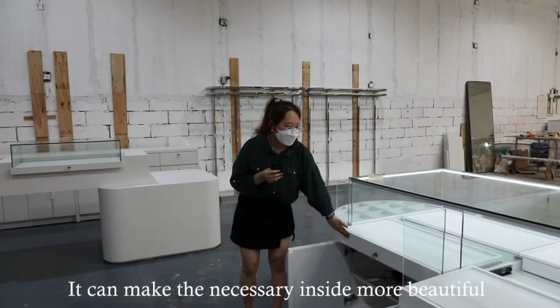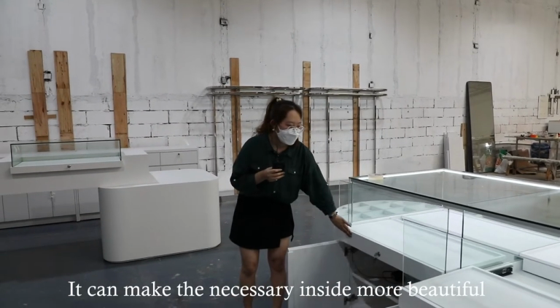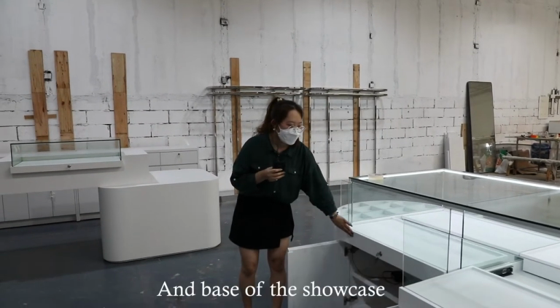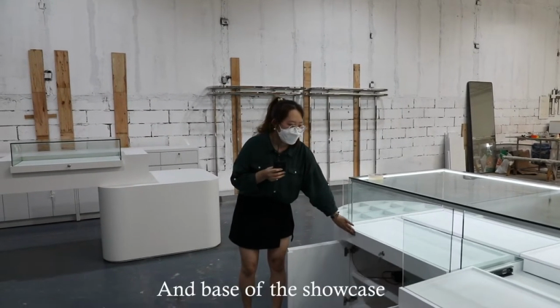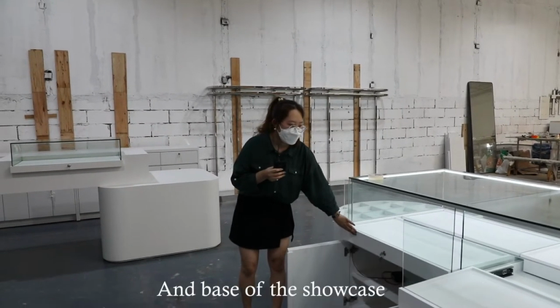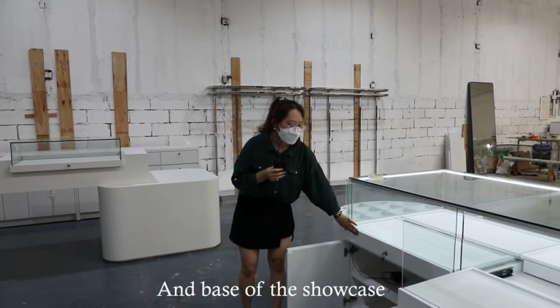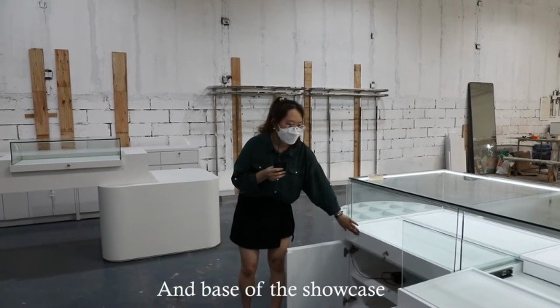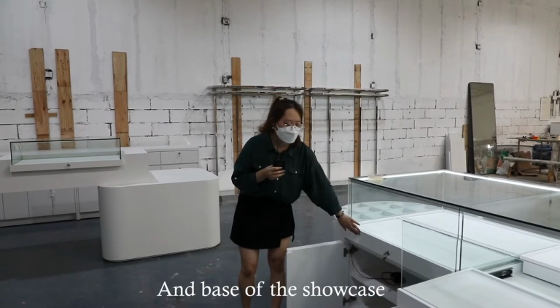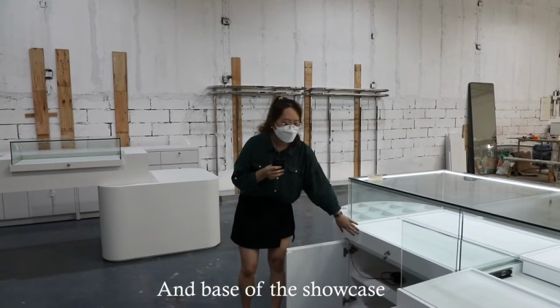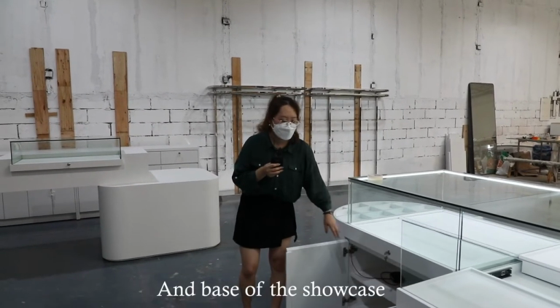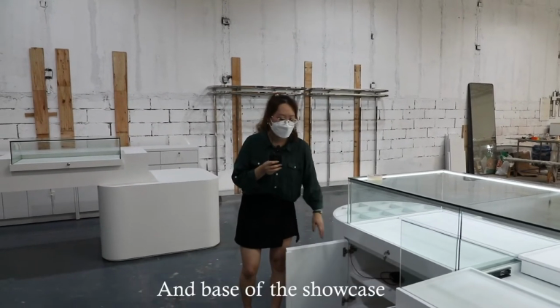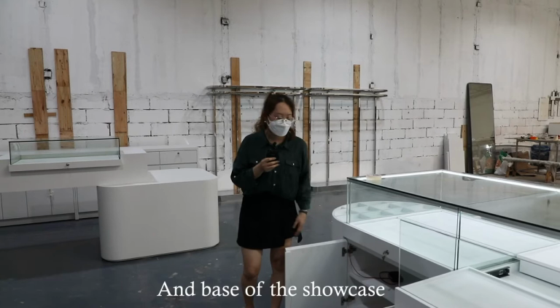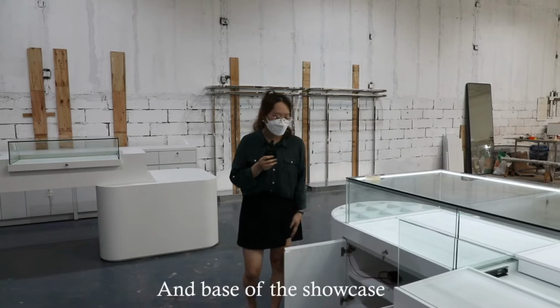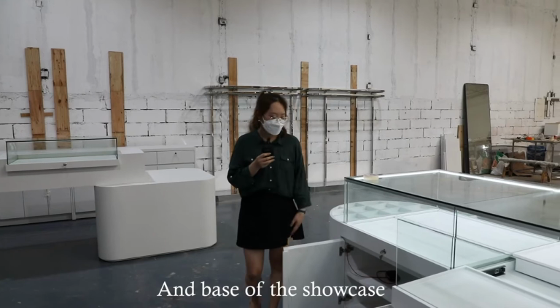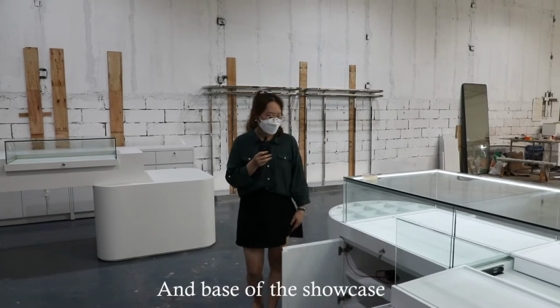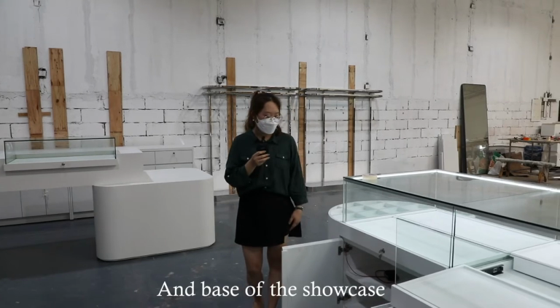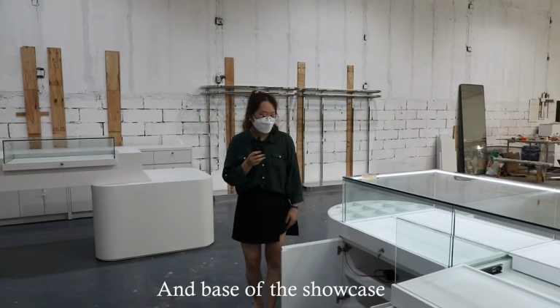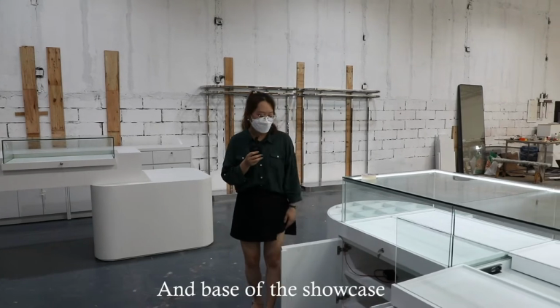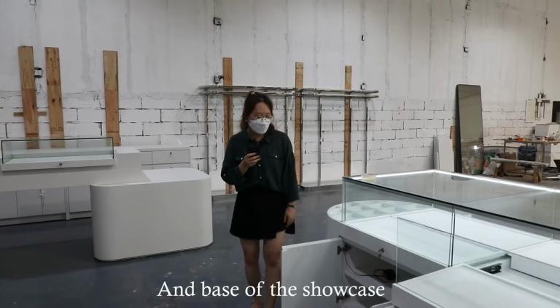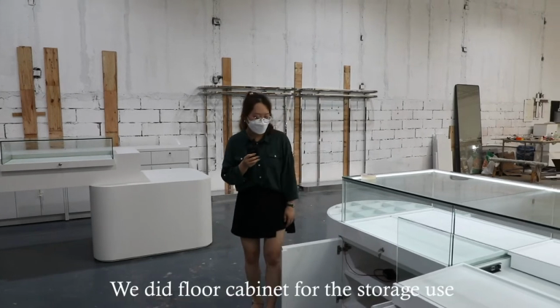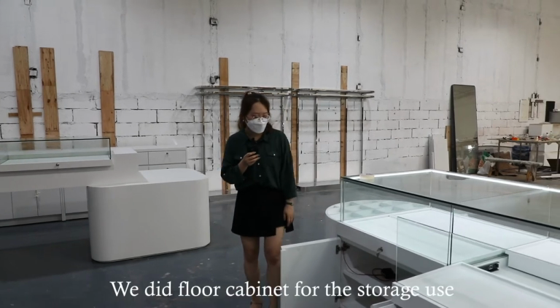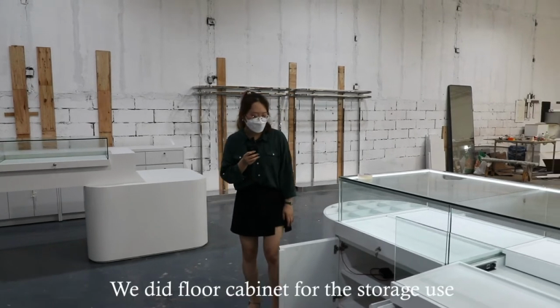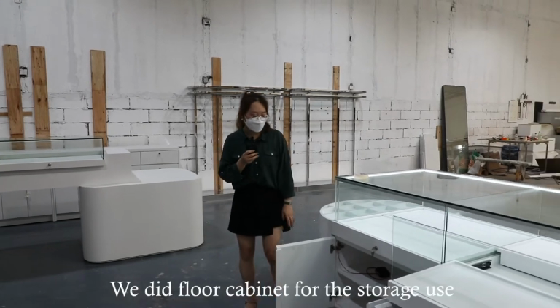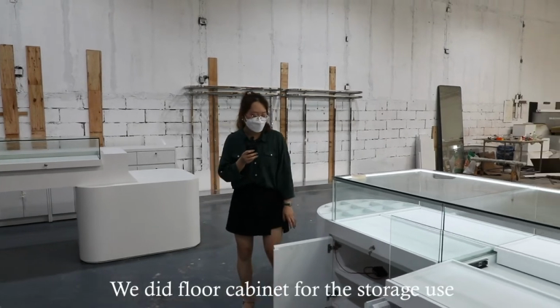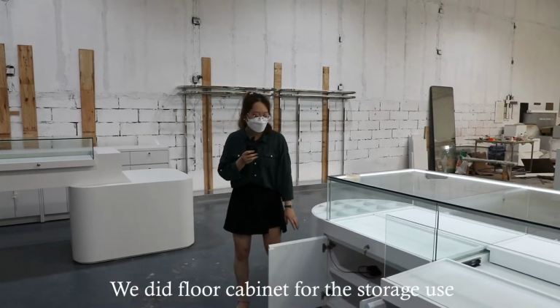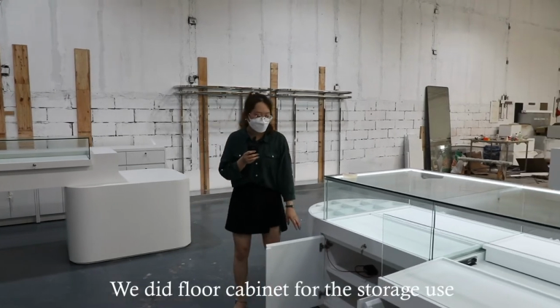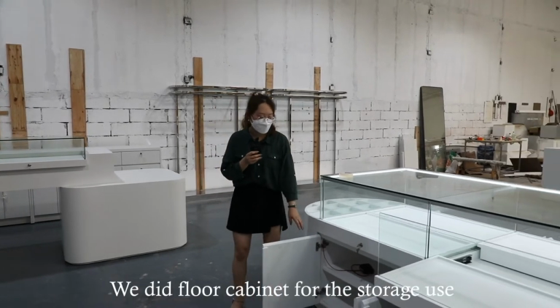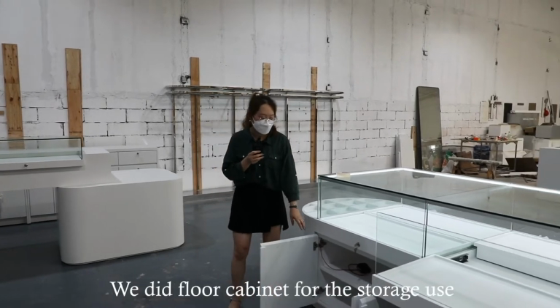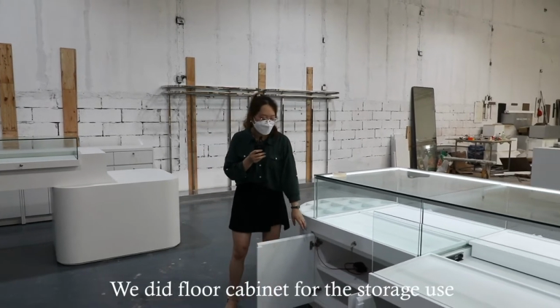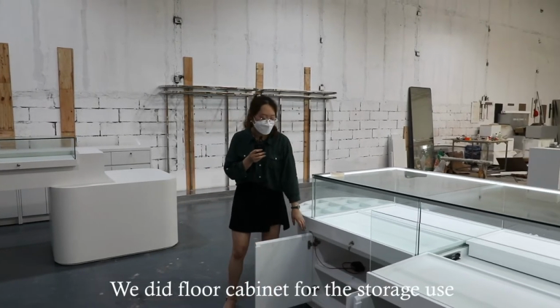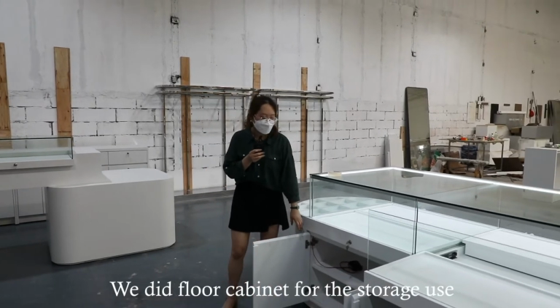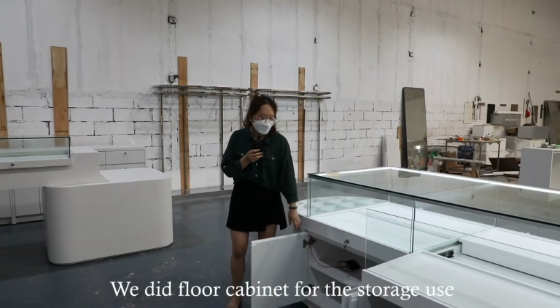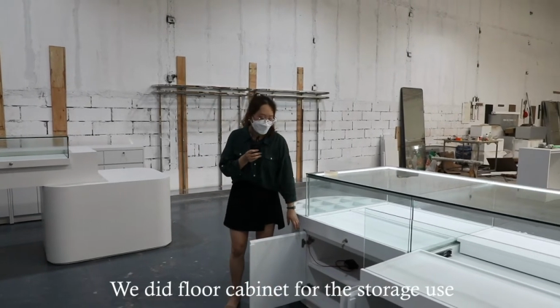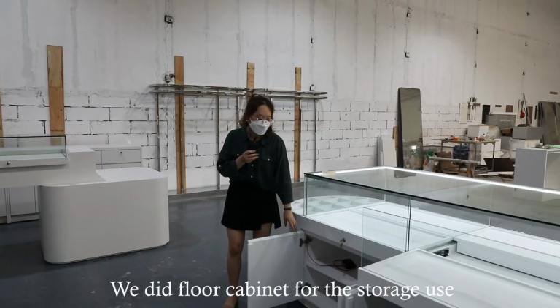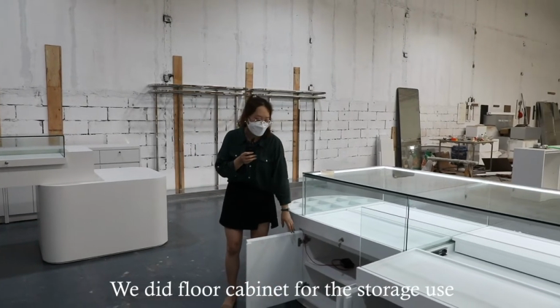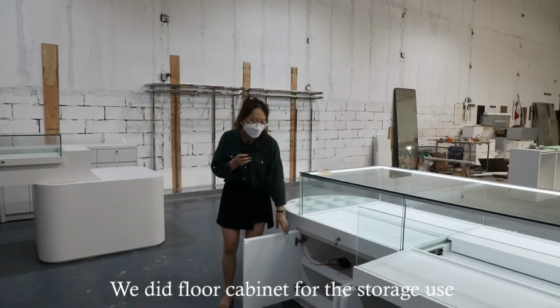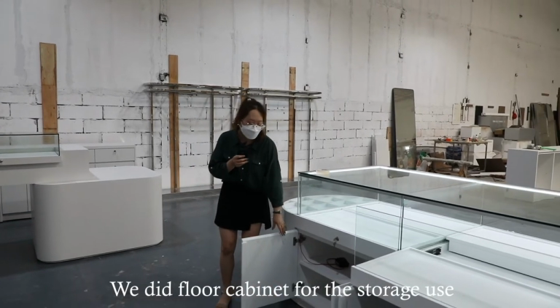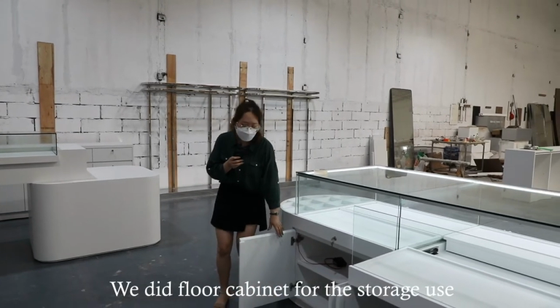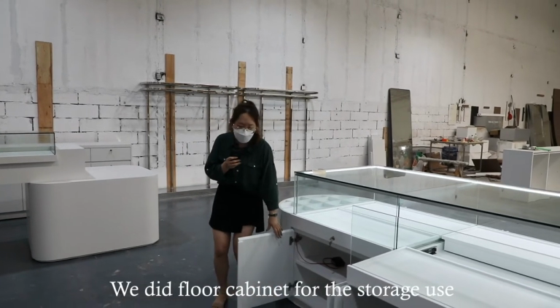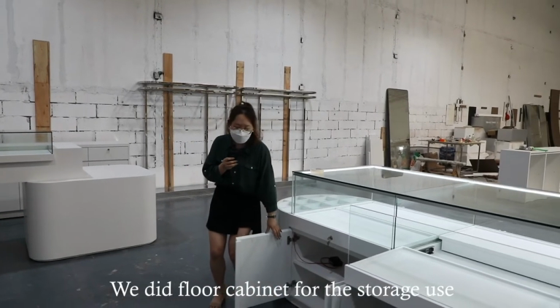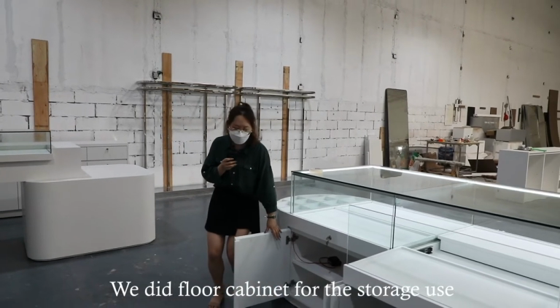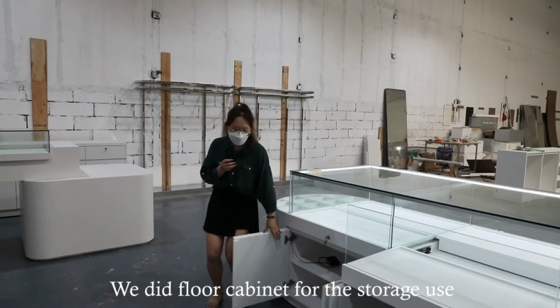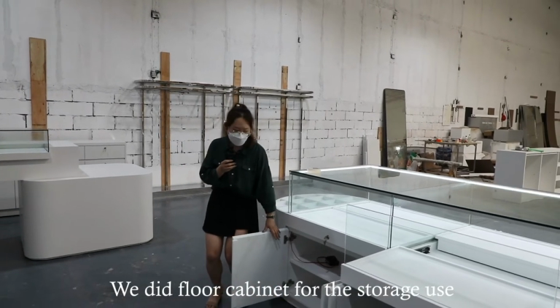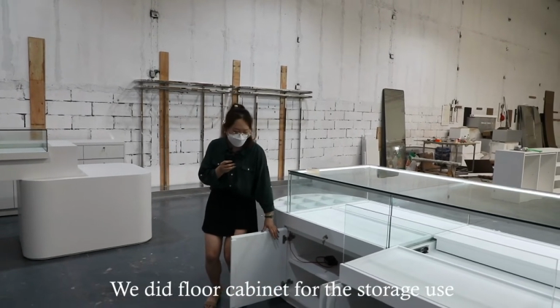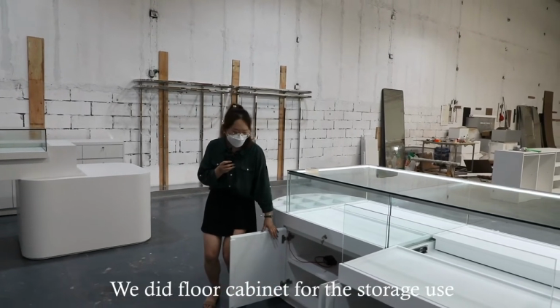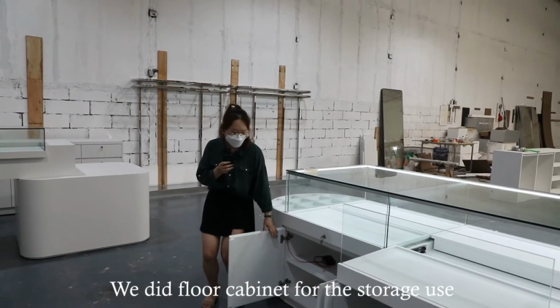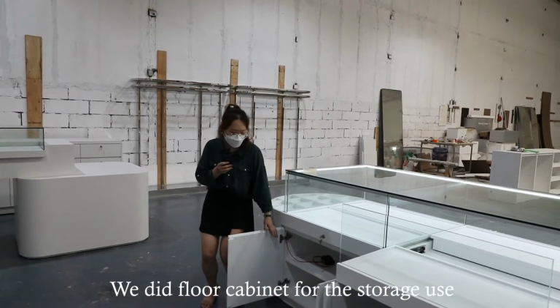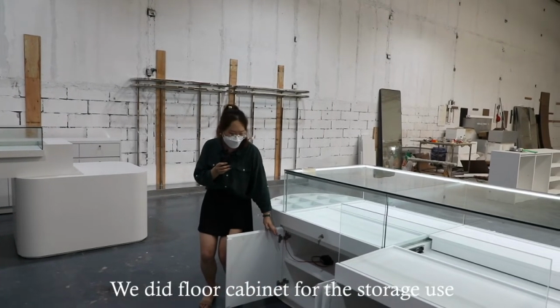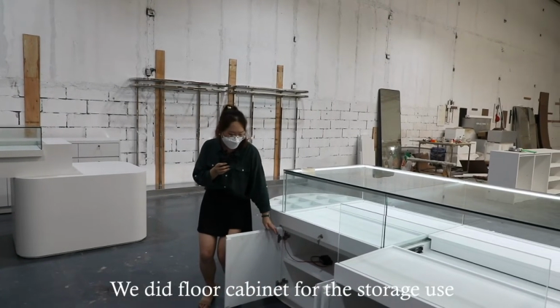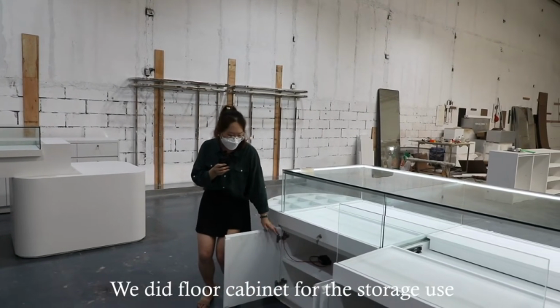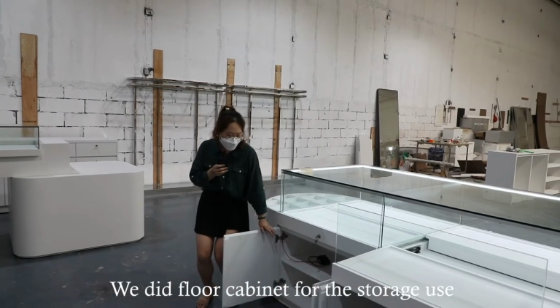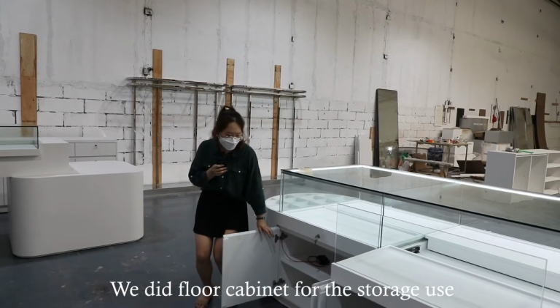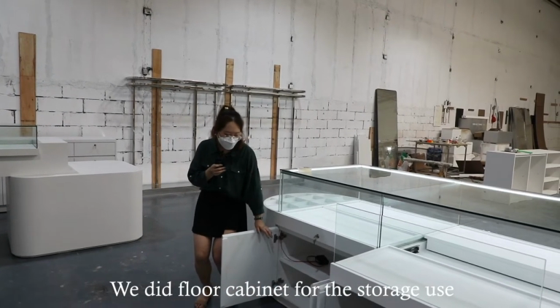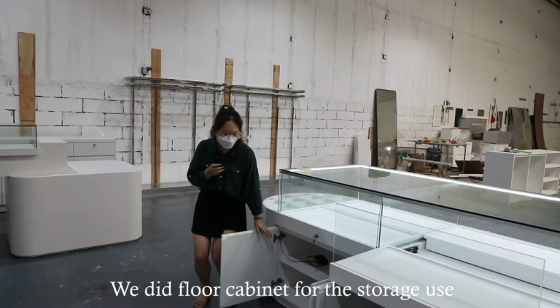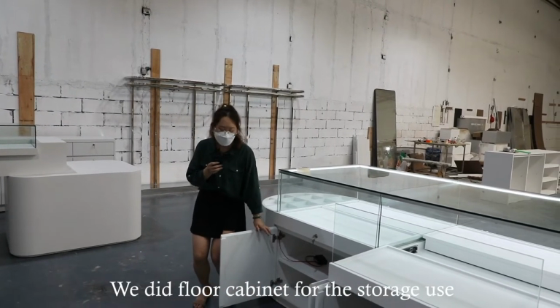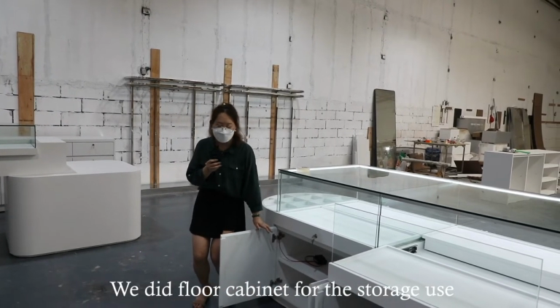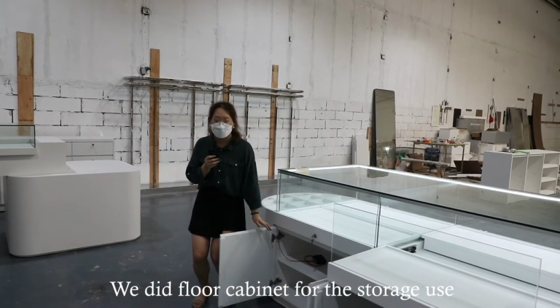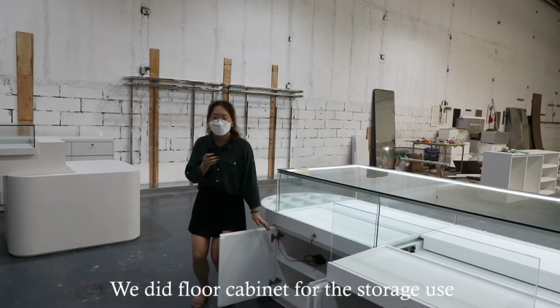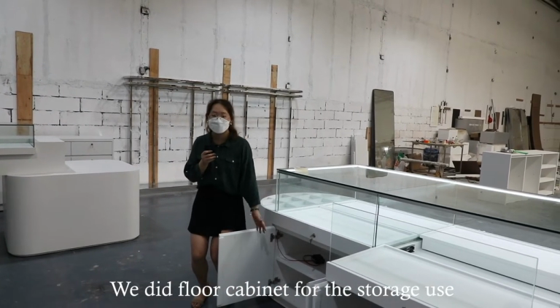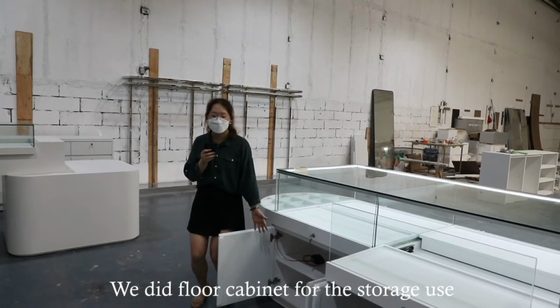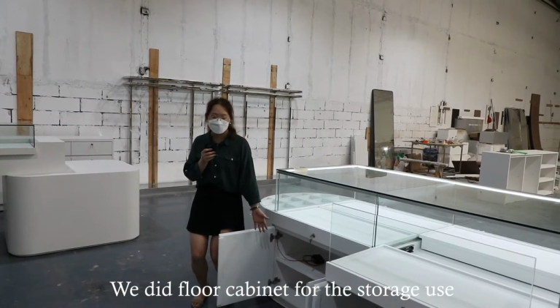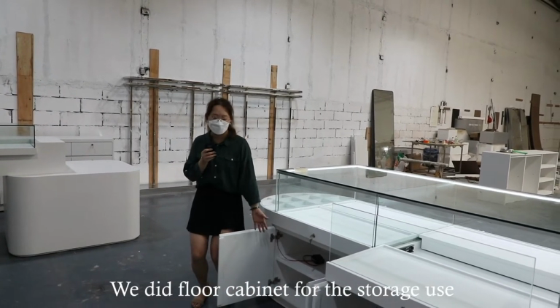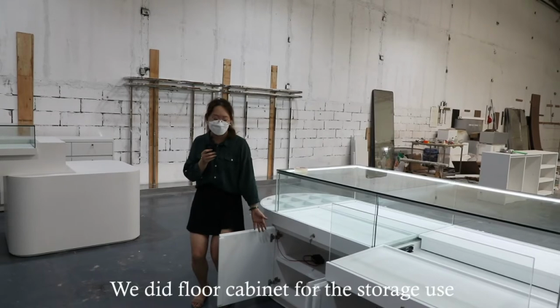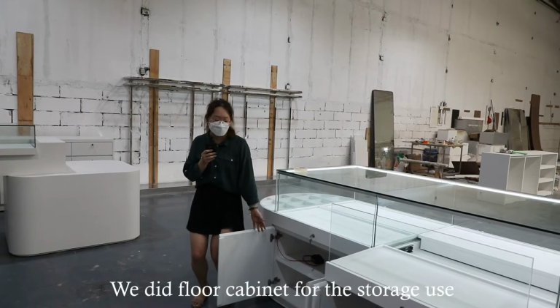Below the showcase, we installed a floor cabinet for storage use.